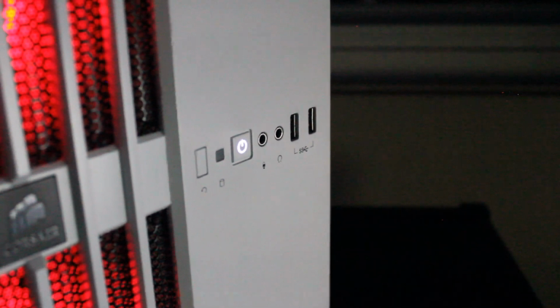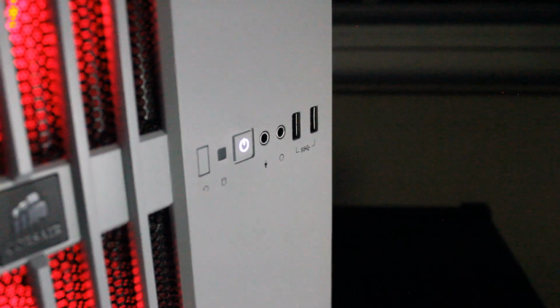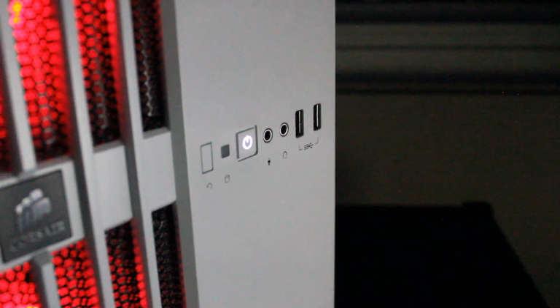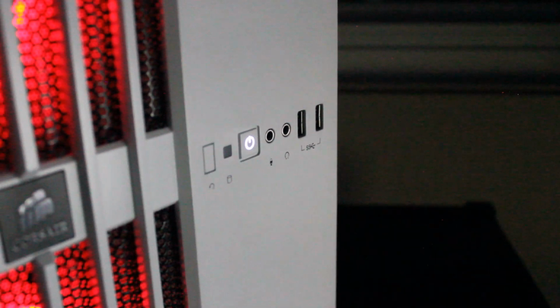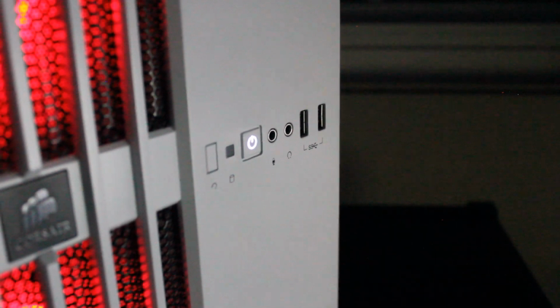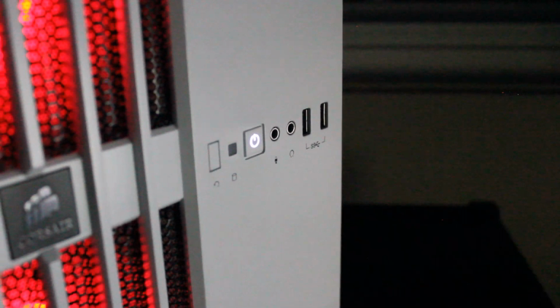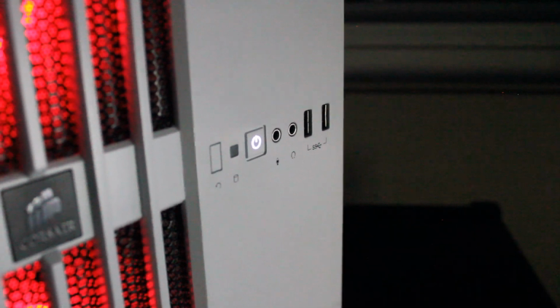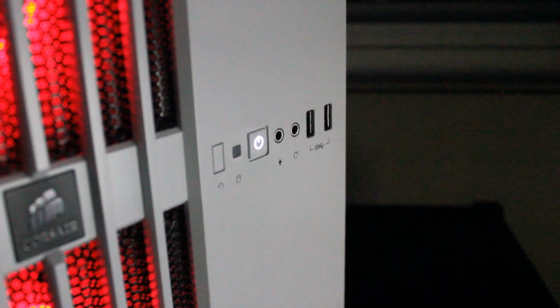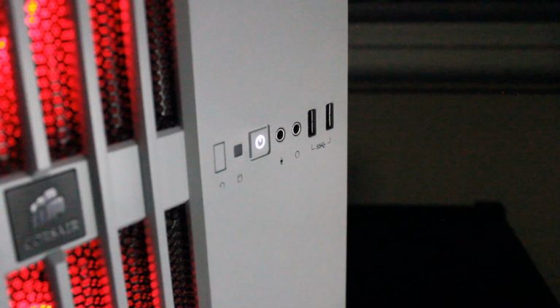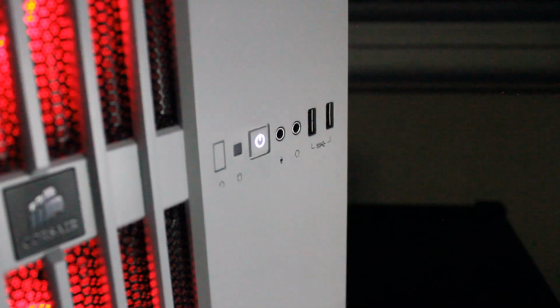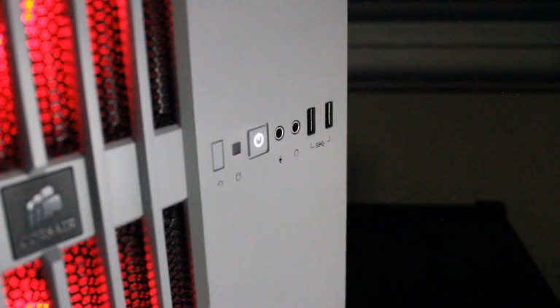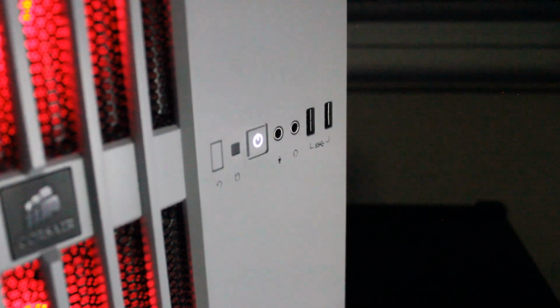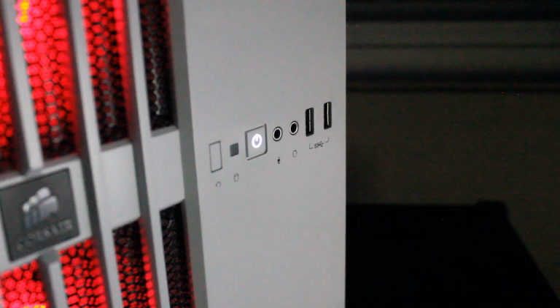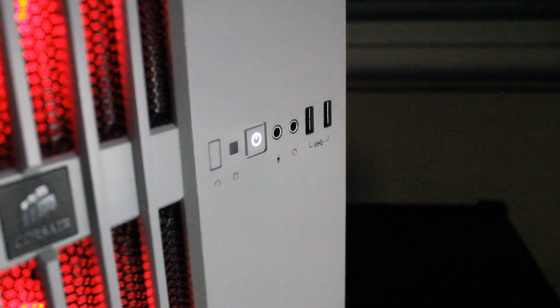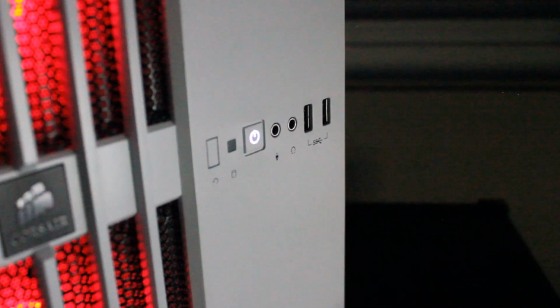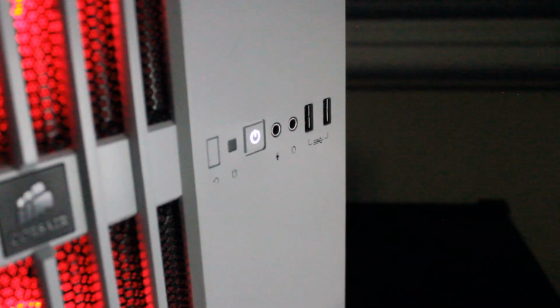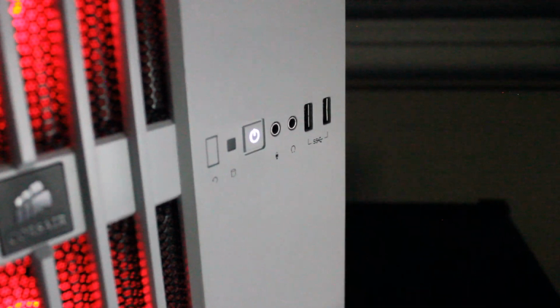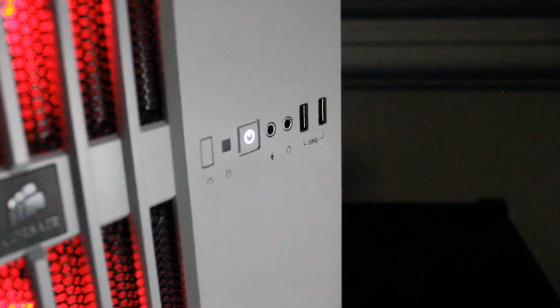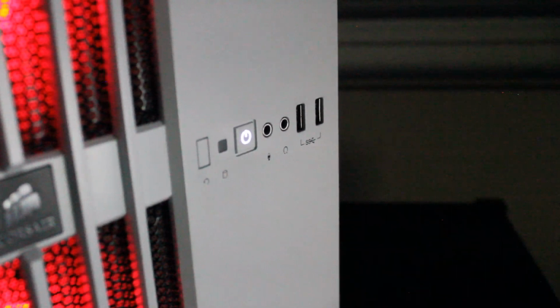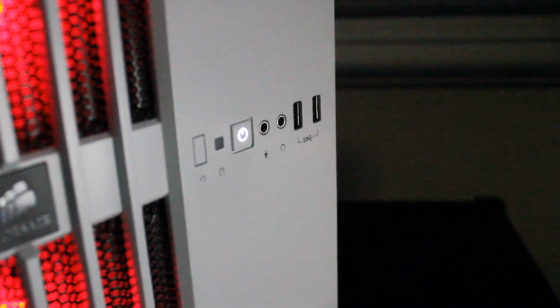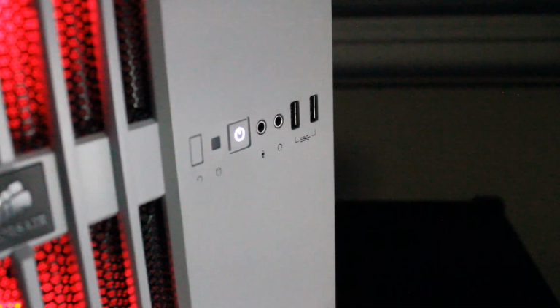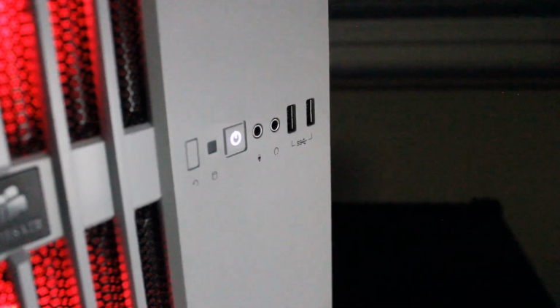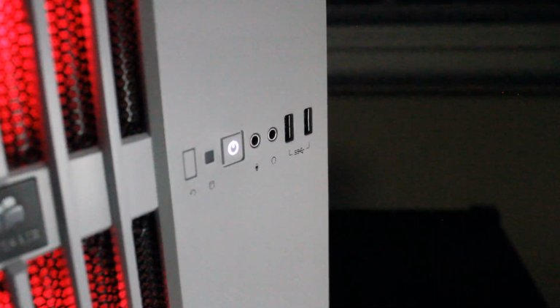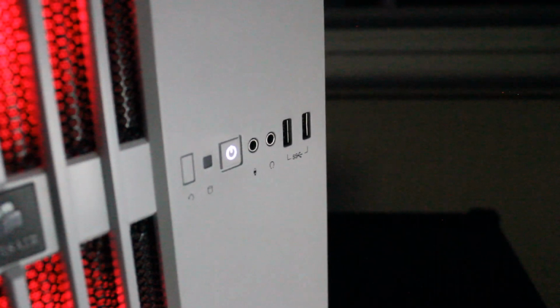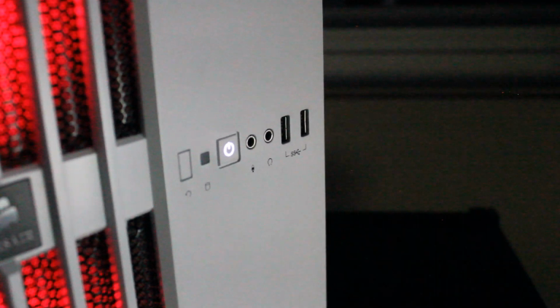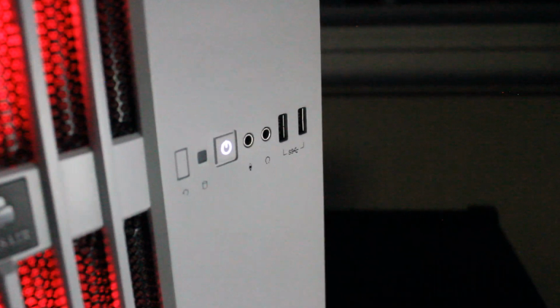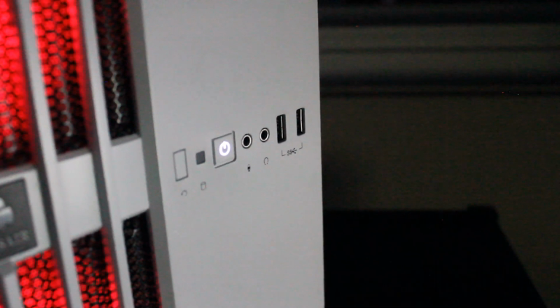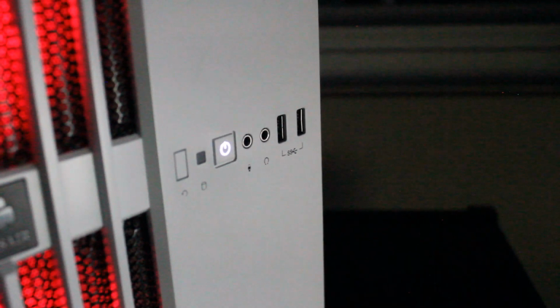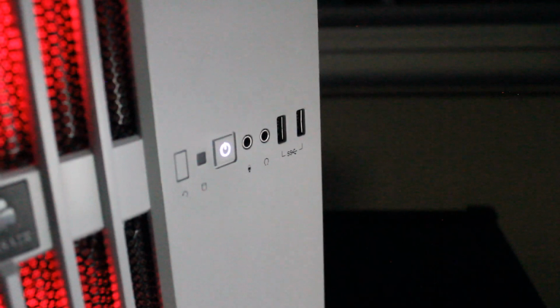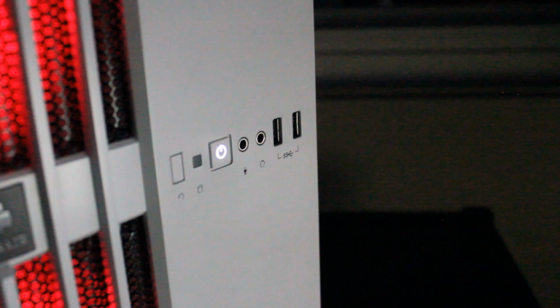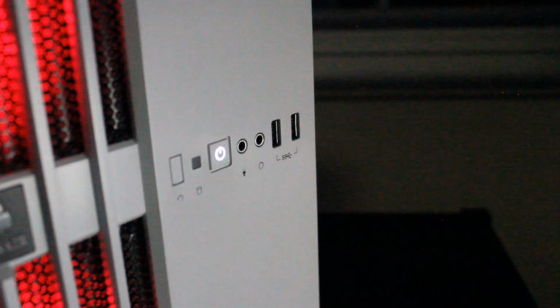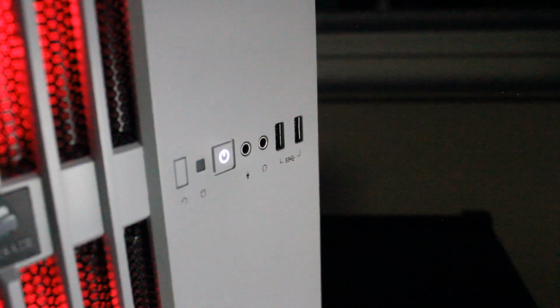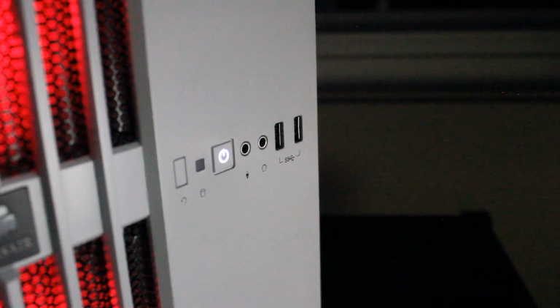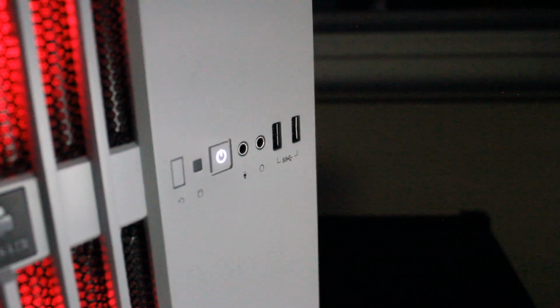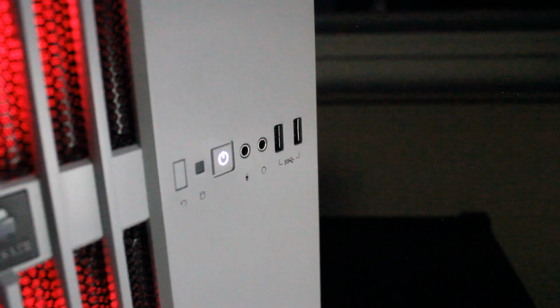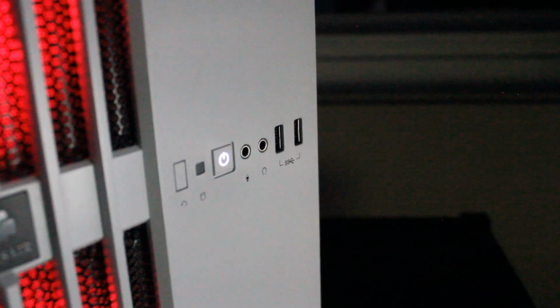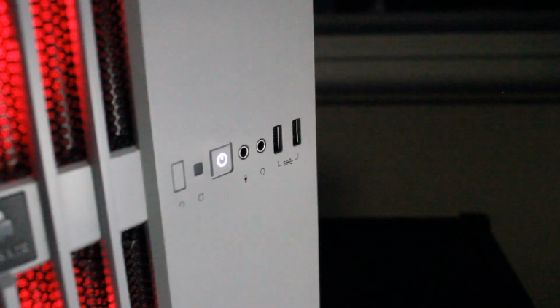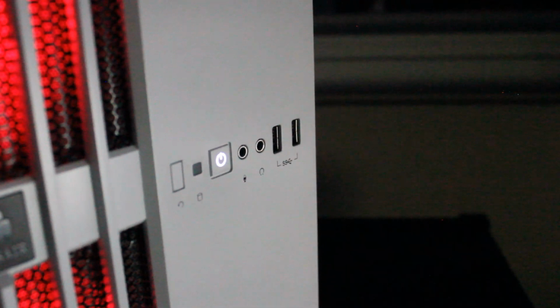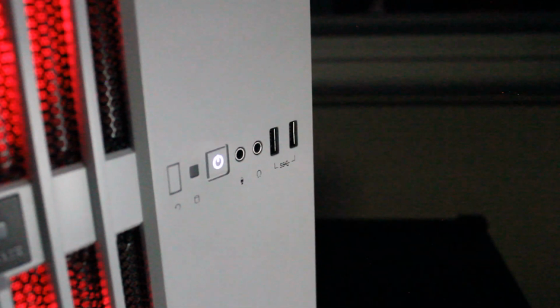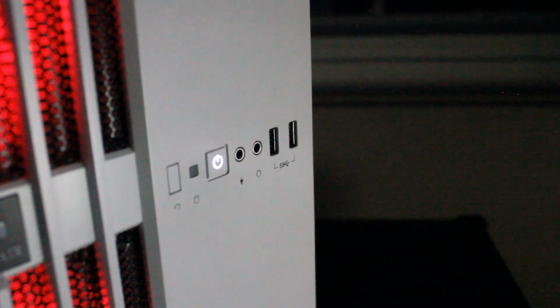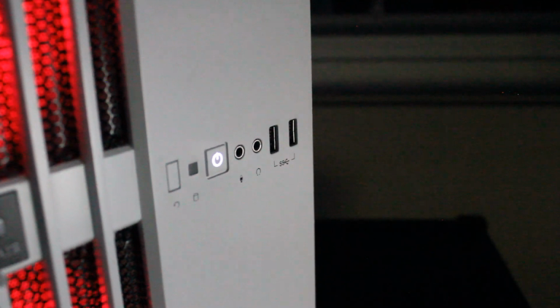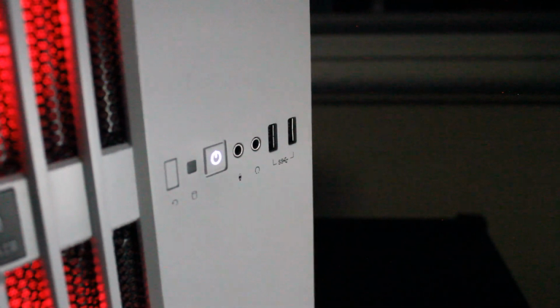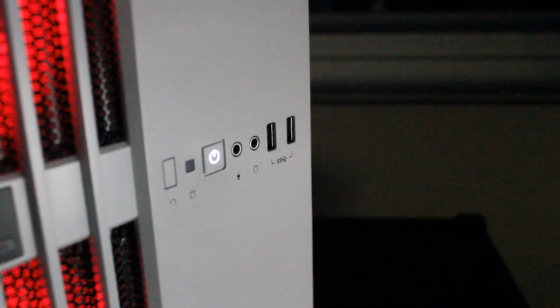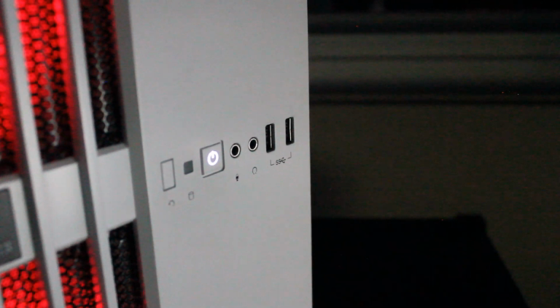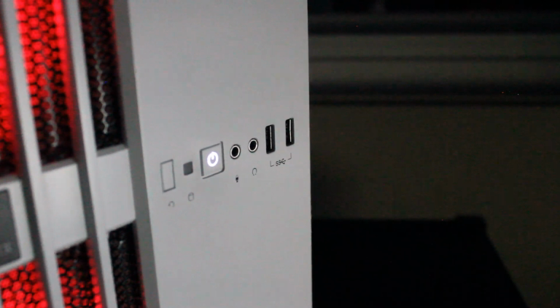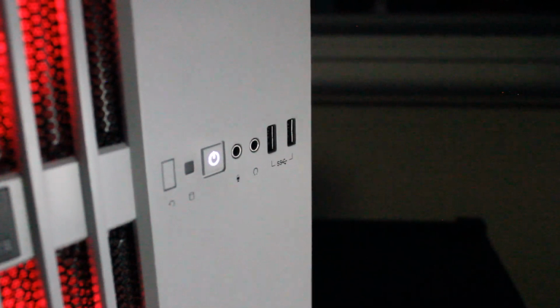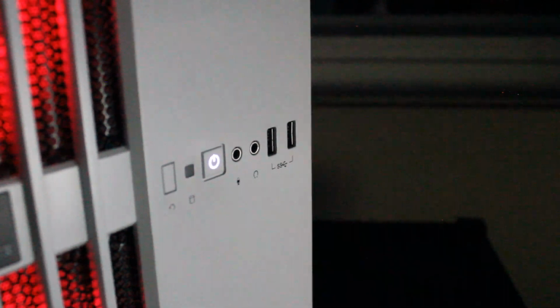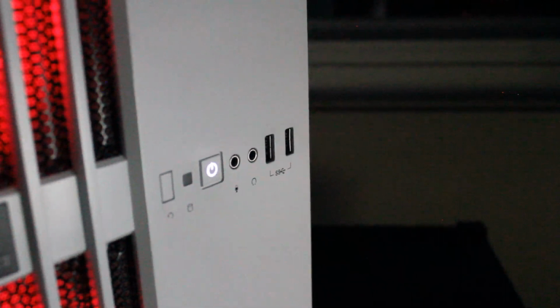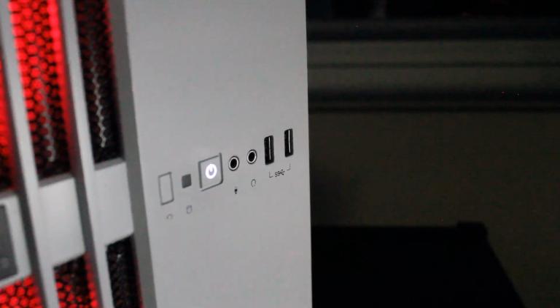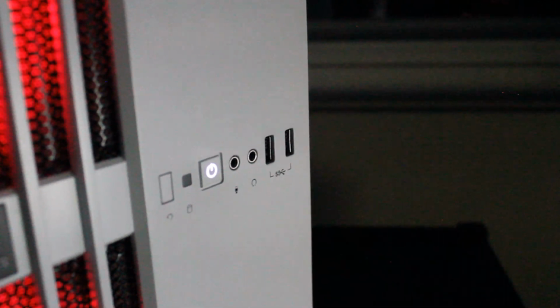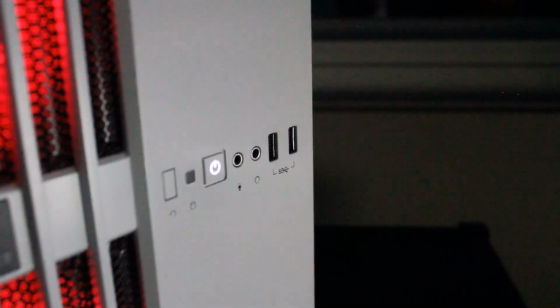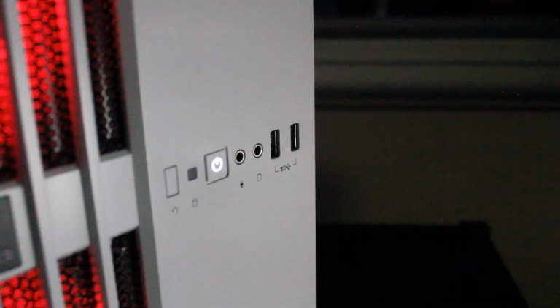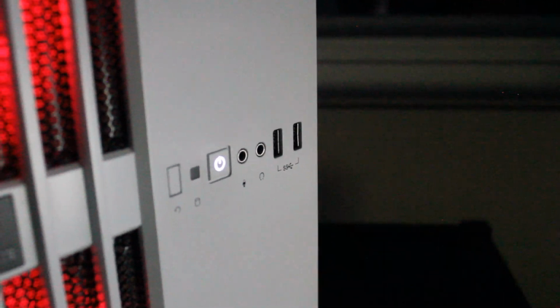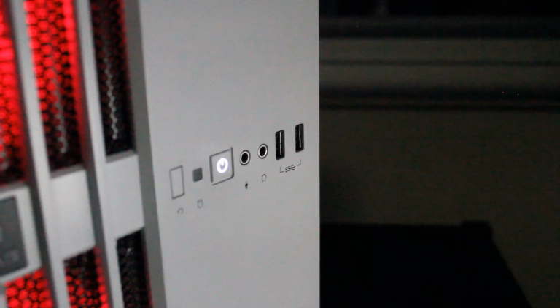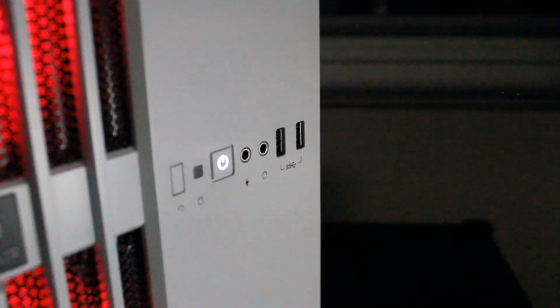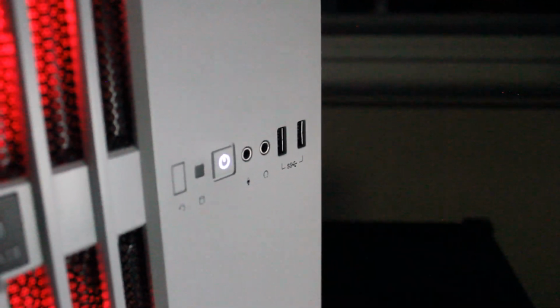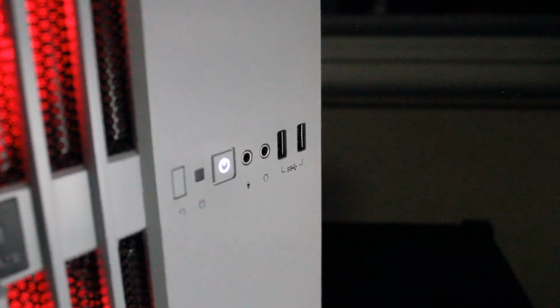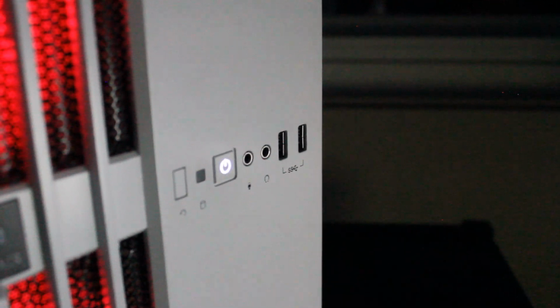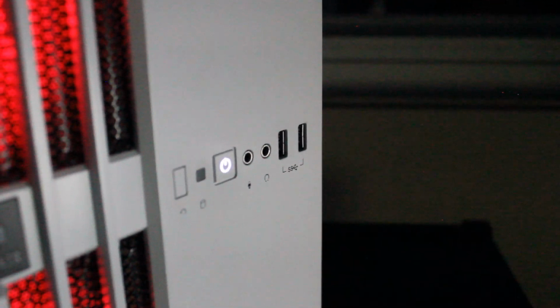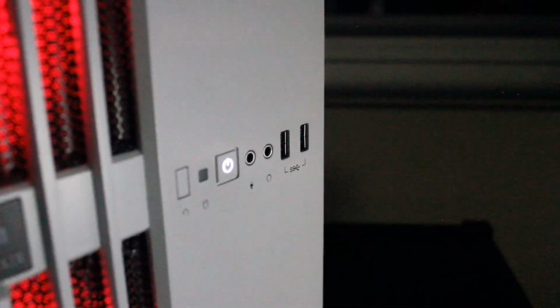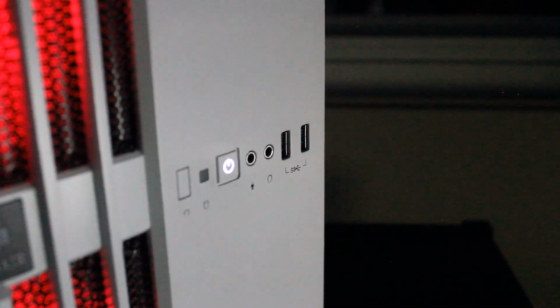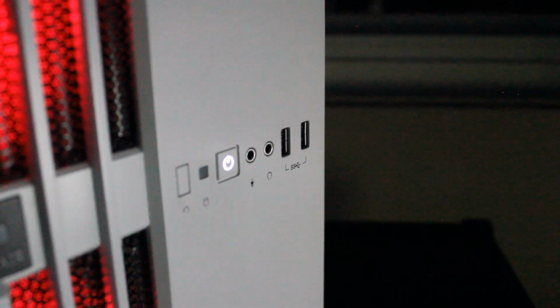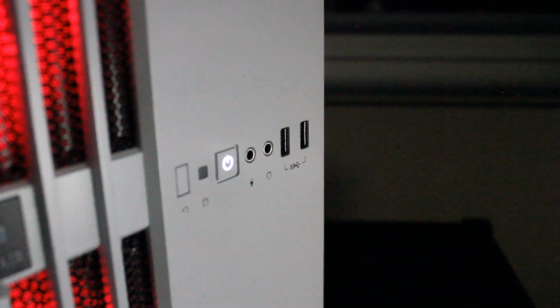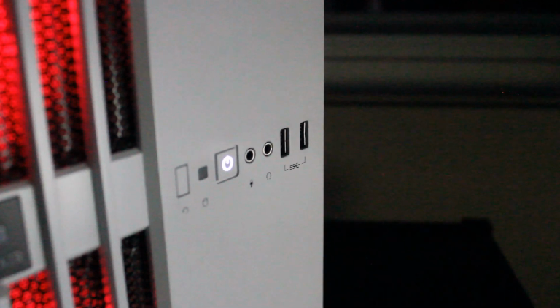On the front I/O, we have a reset button, a power button, two USB 3.0 ports, and microphone and headphone inputs.